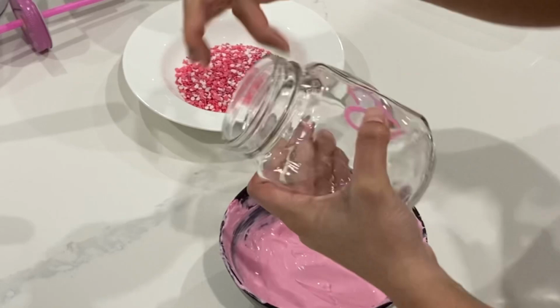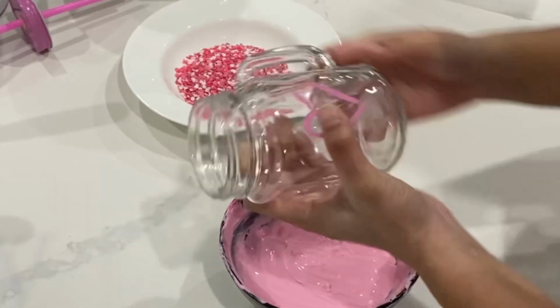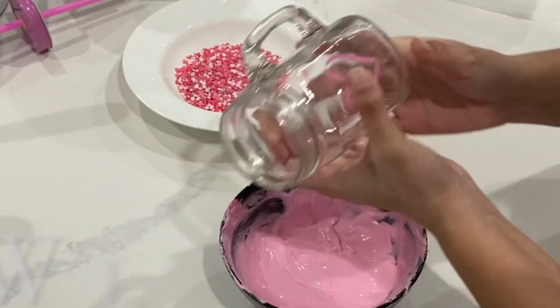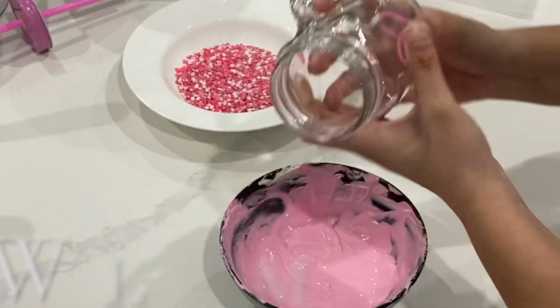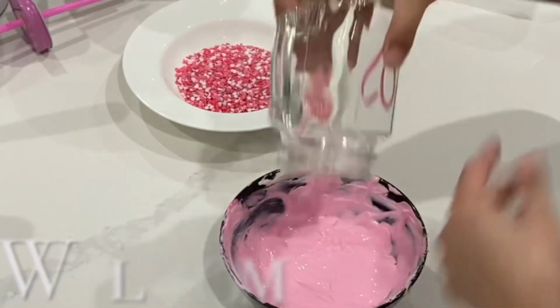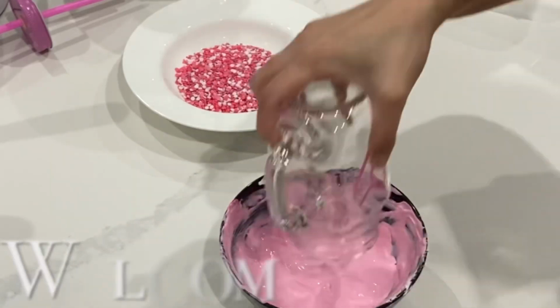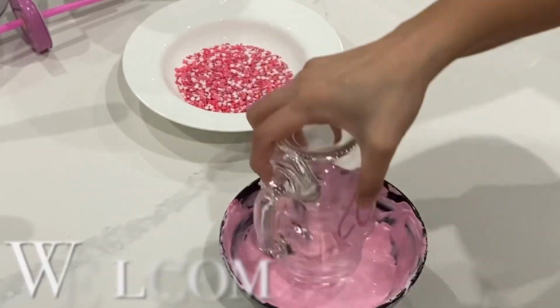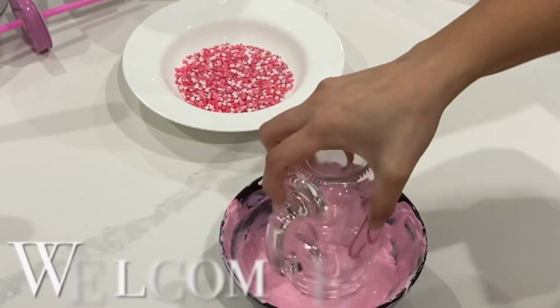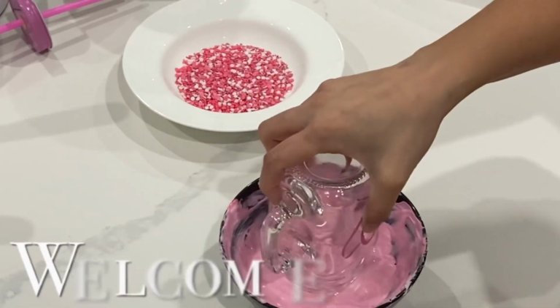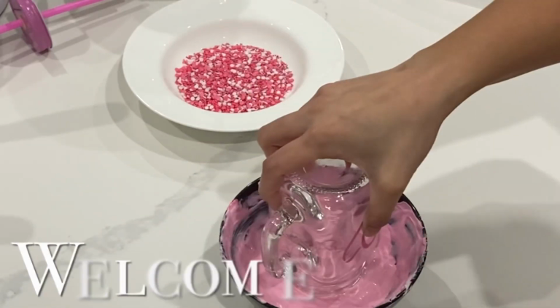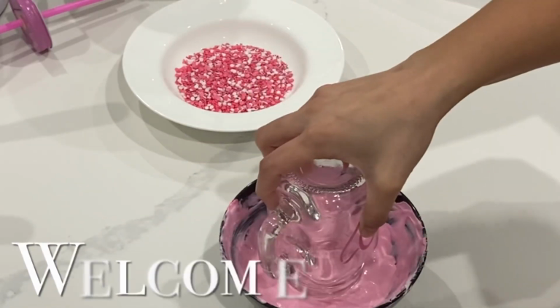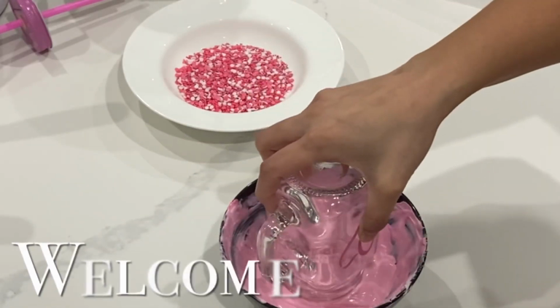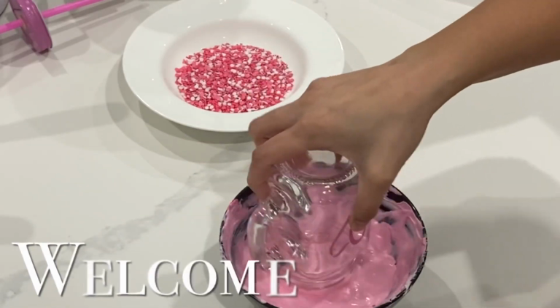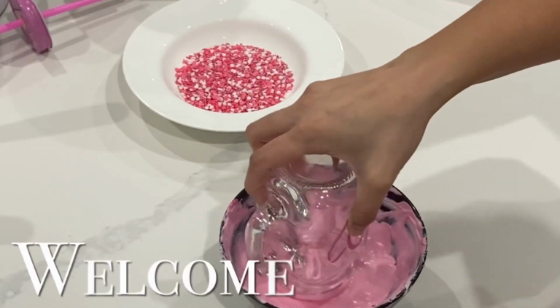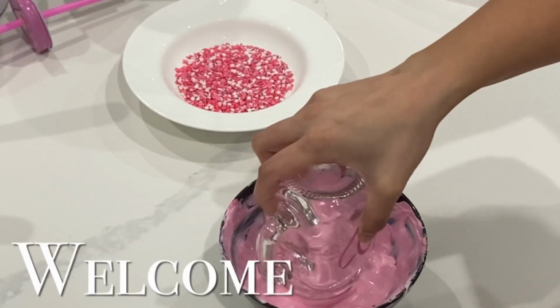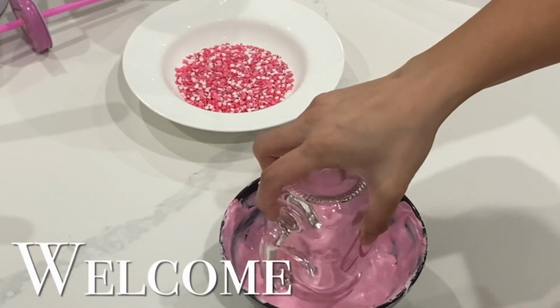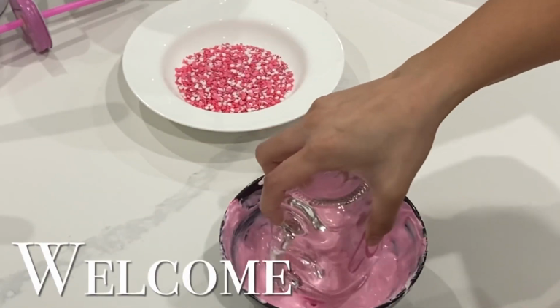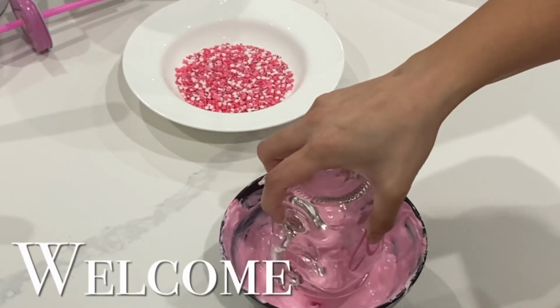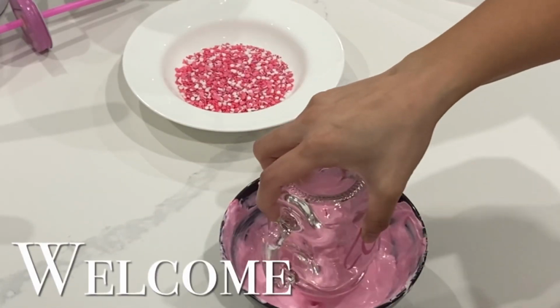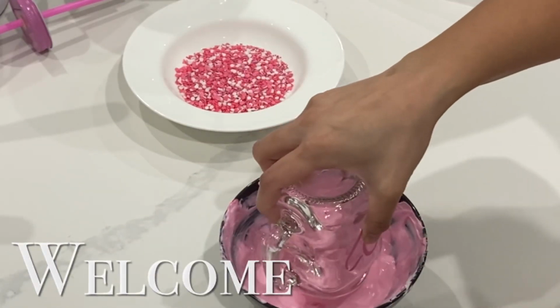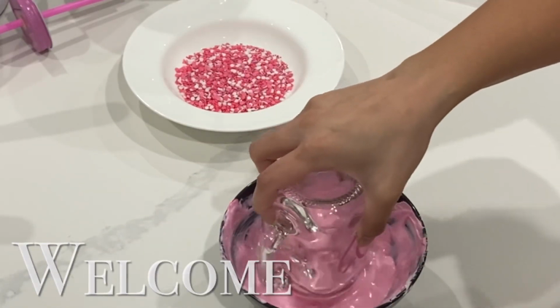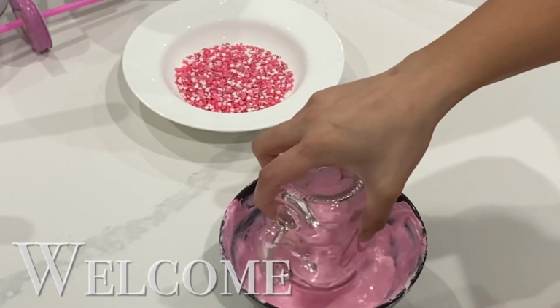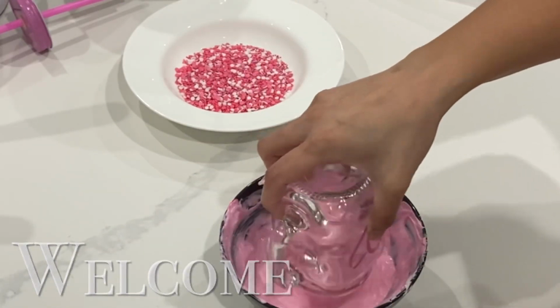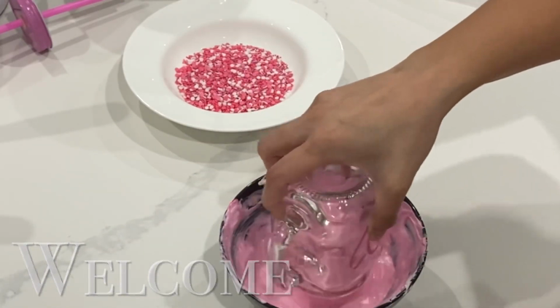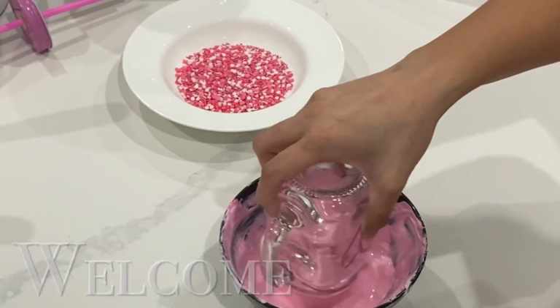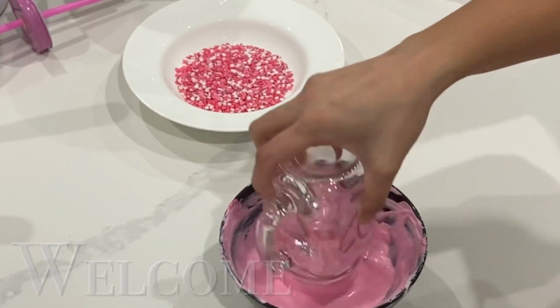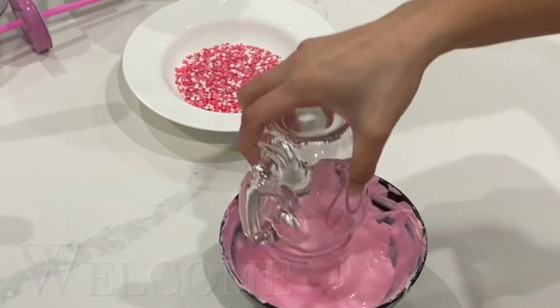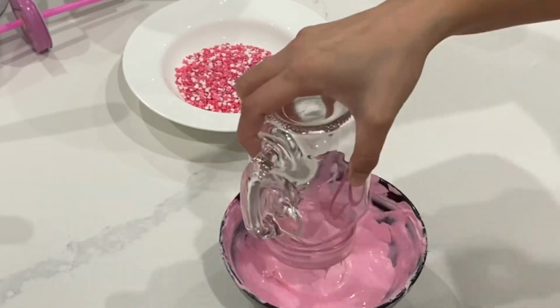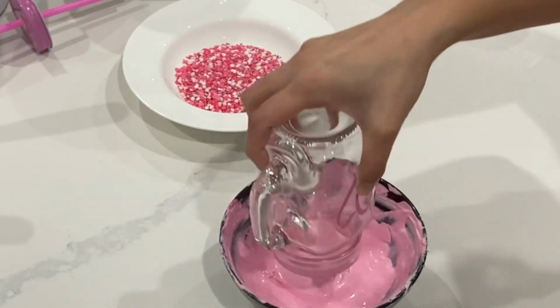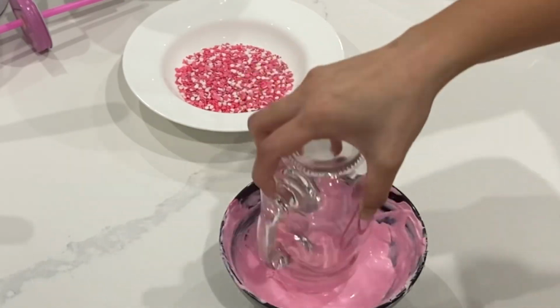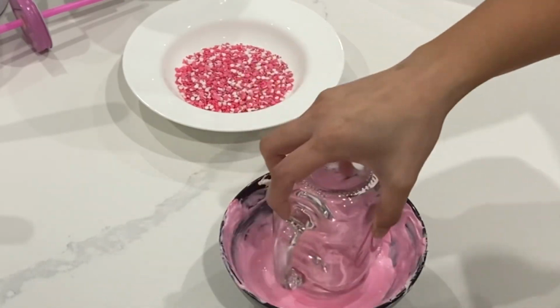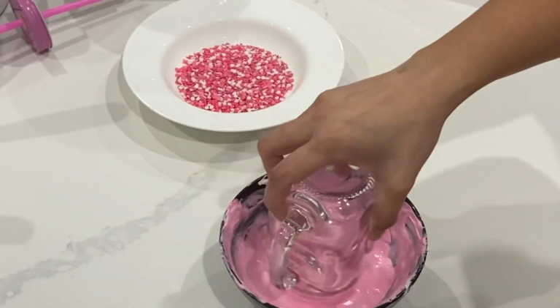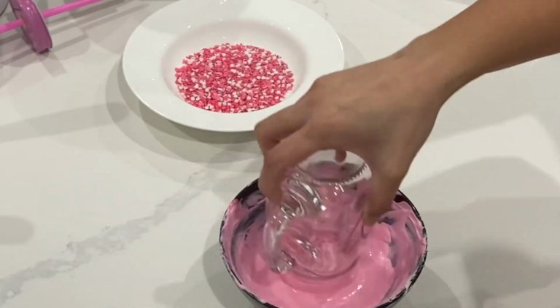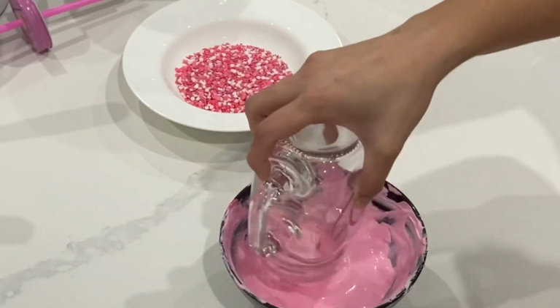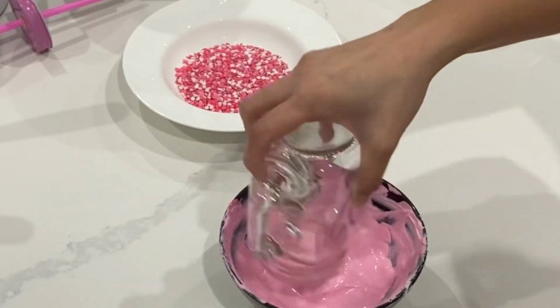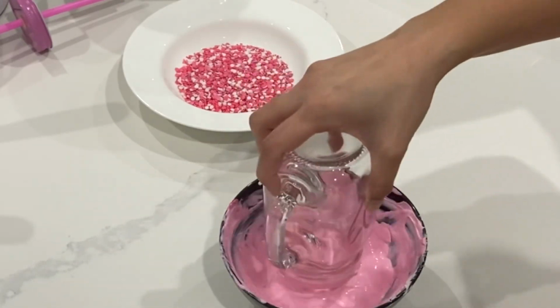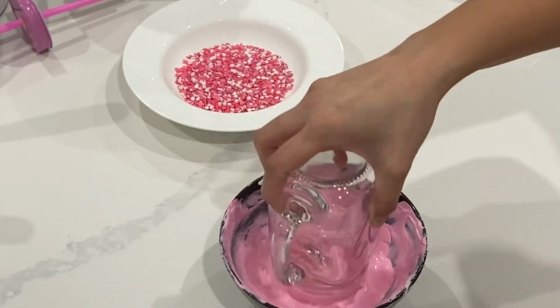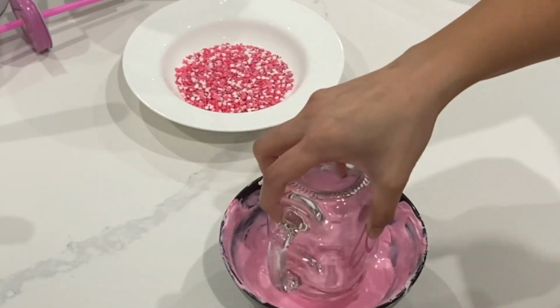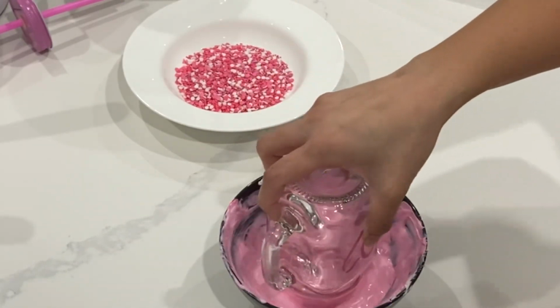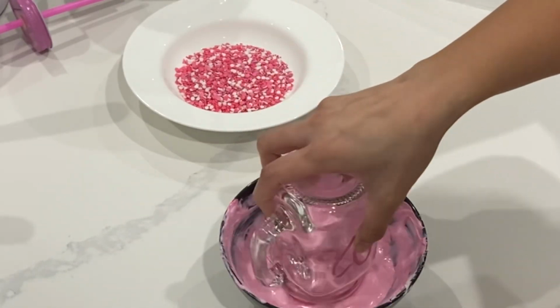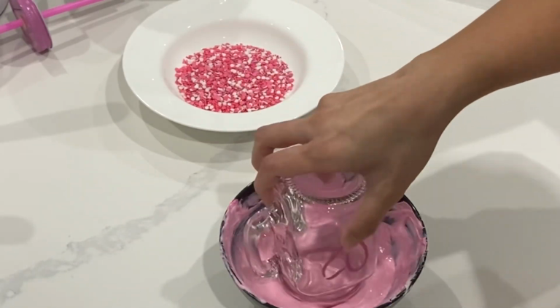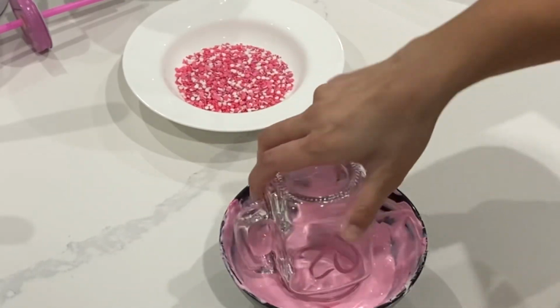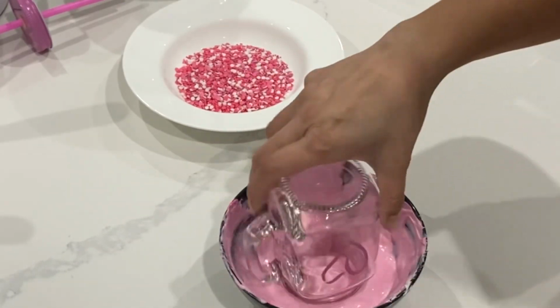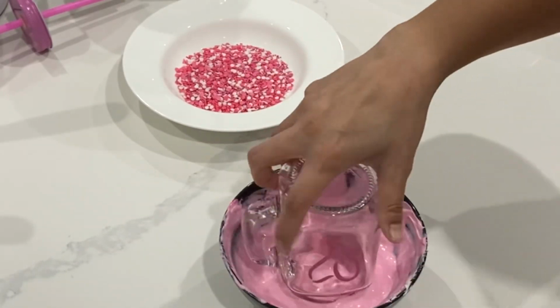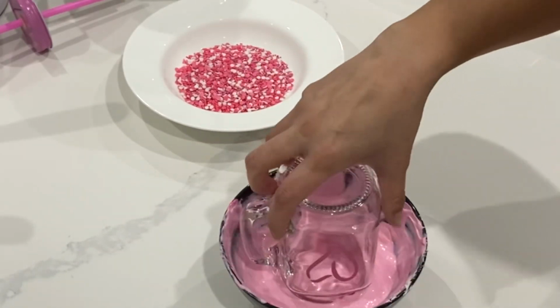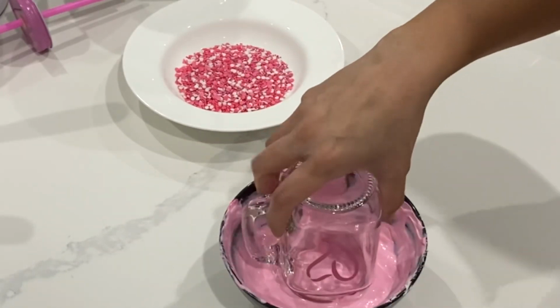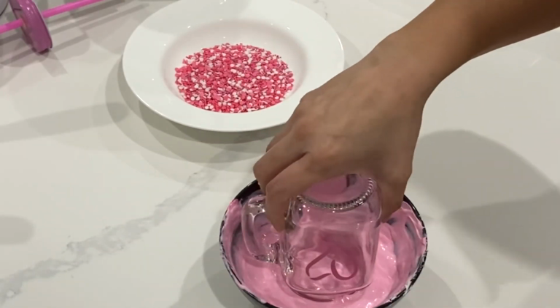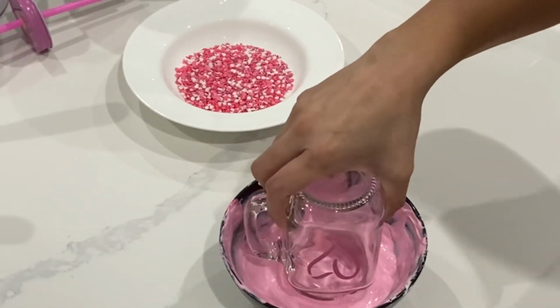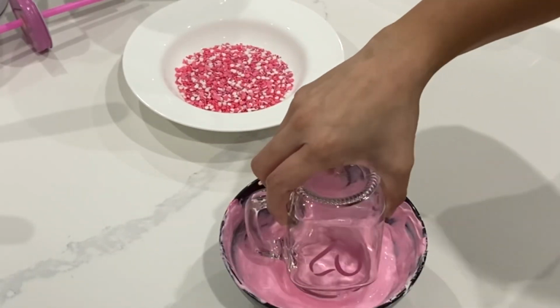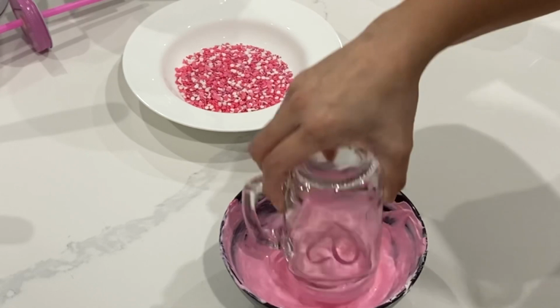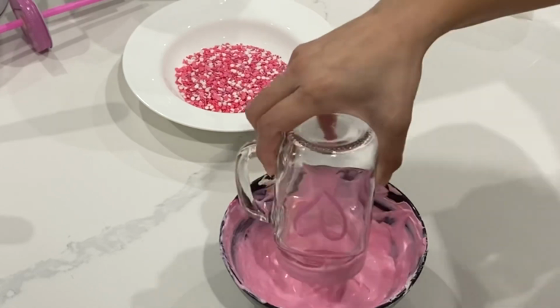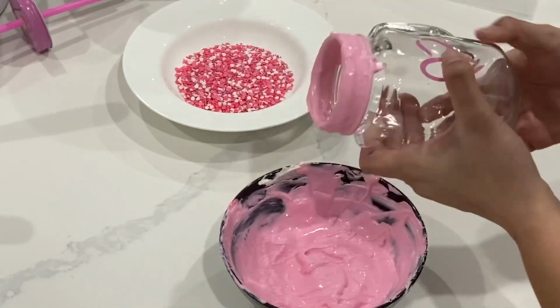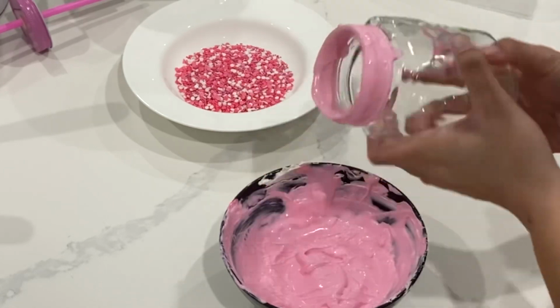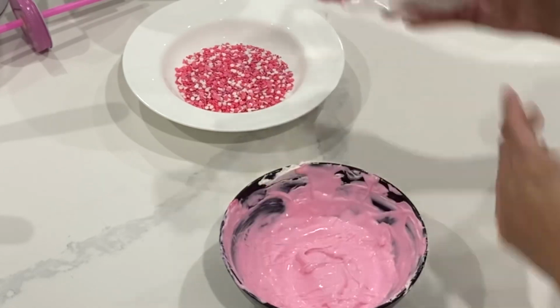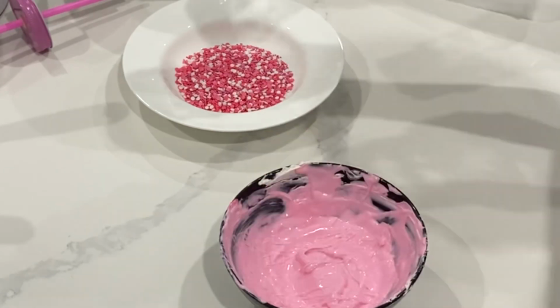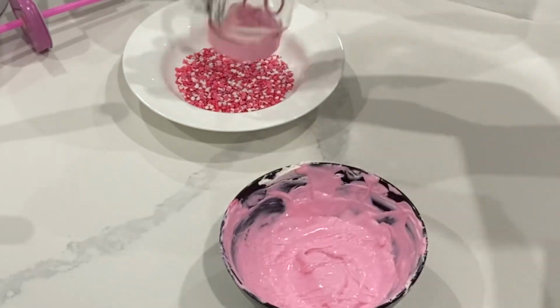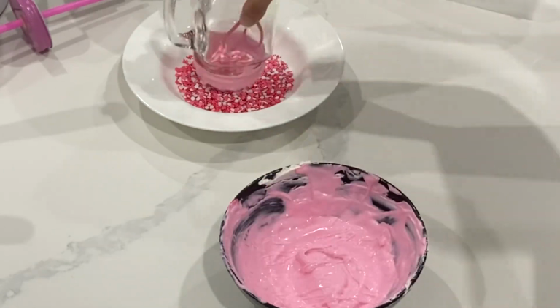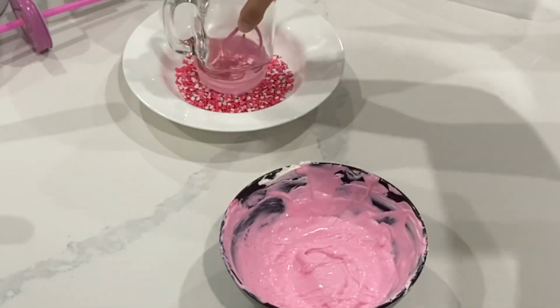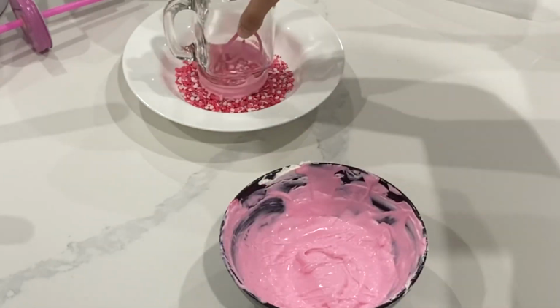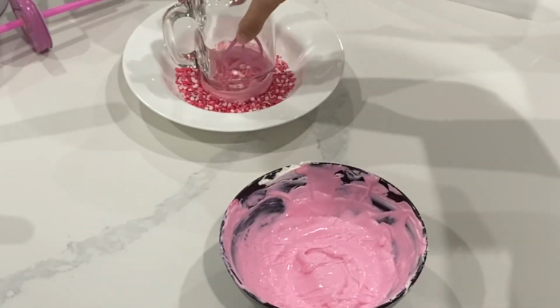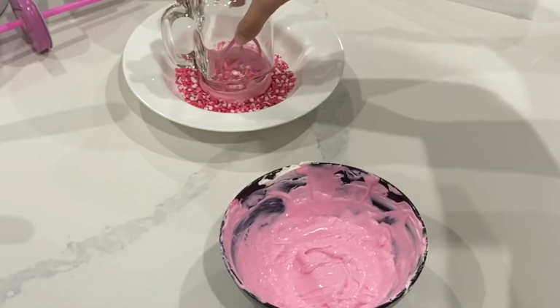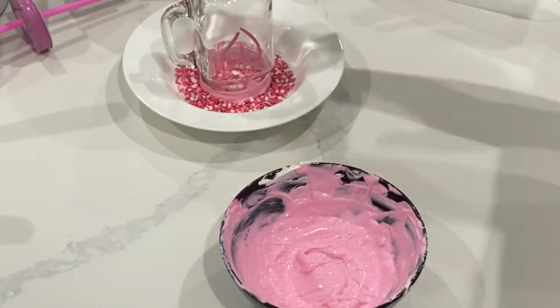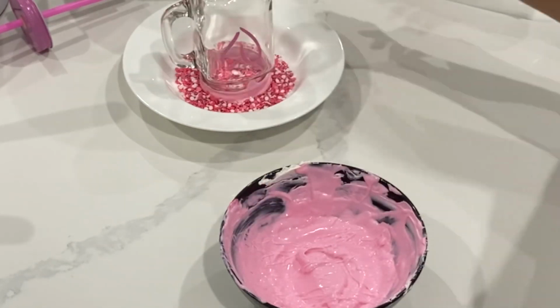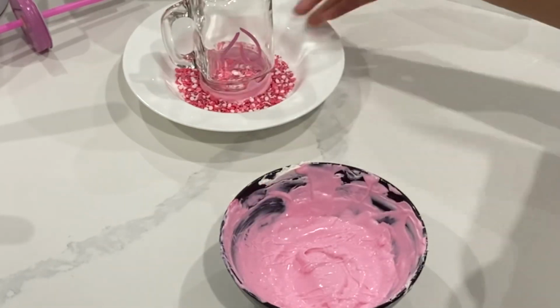Hi, it's Ashley from Sweet Dreams Bake Shop, and today I want to show you one of the ways that I like to utilize my leftover cake scraps.